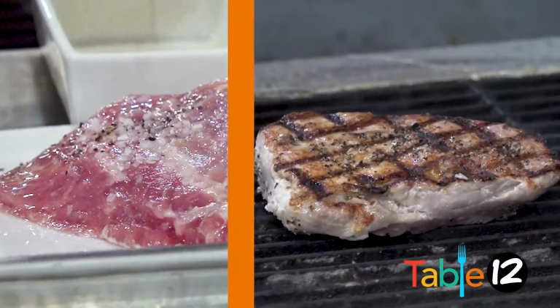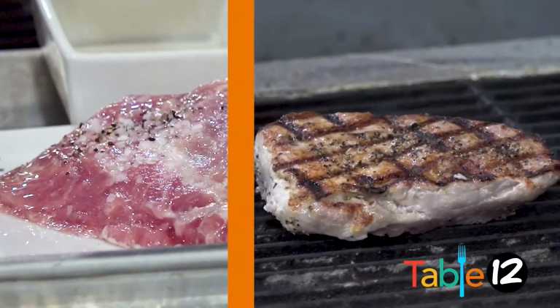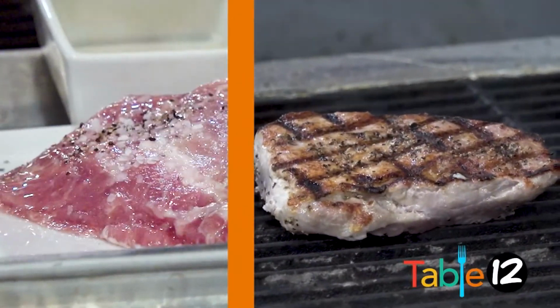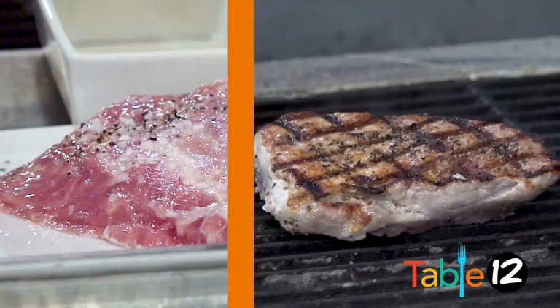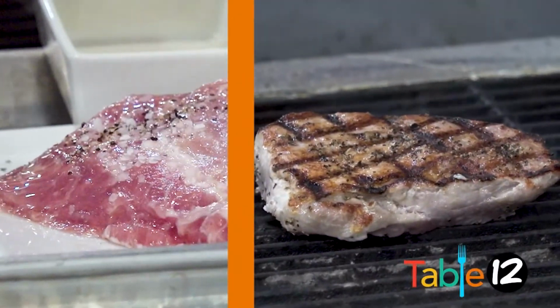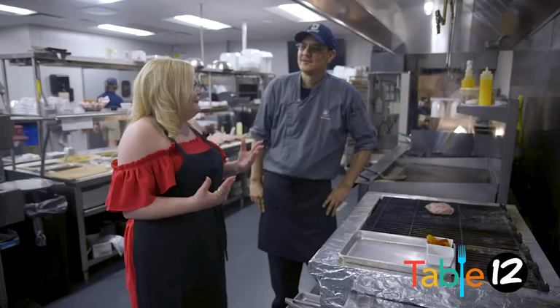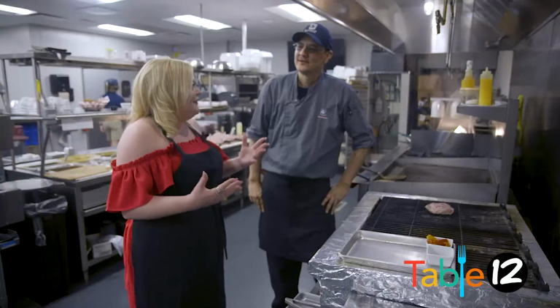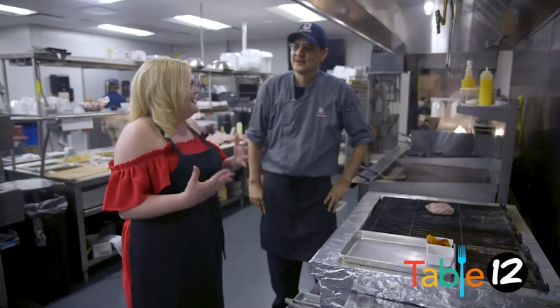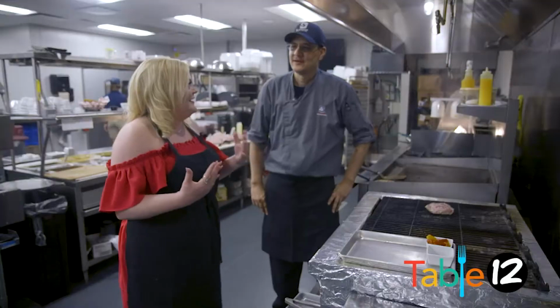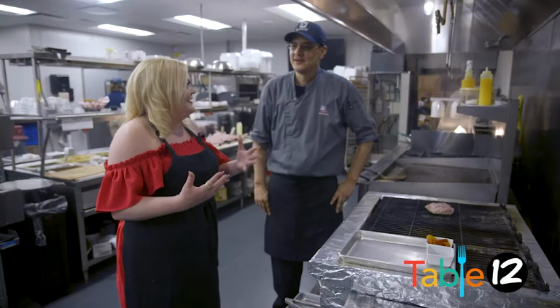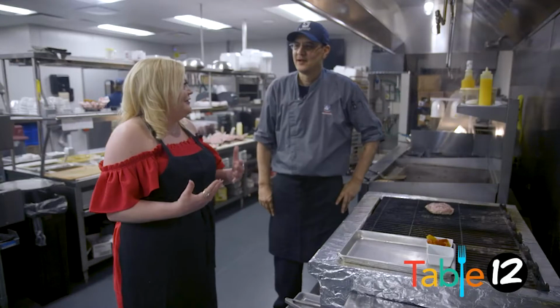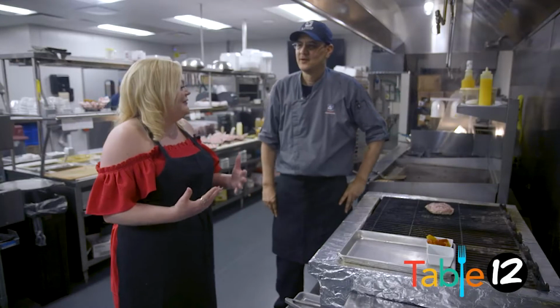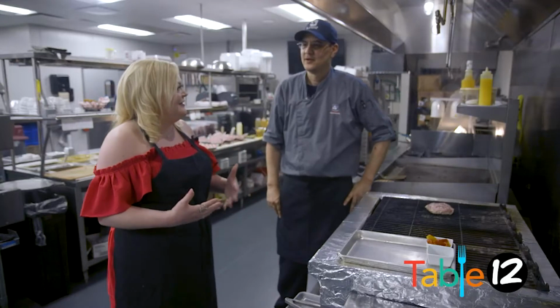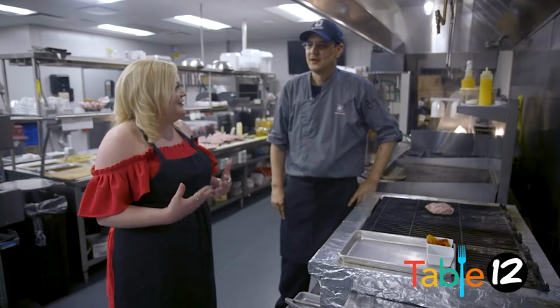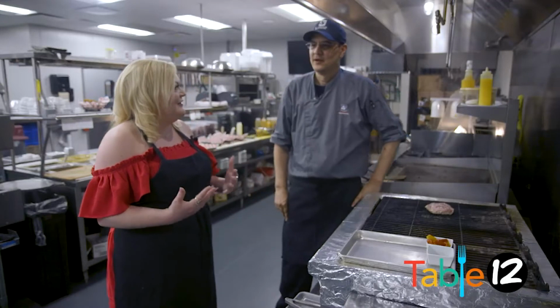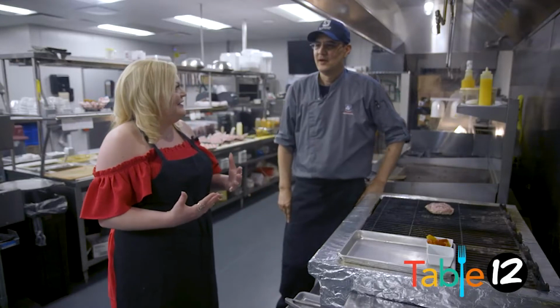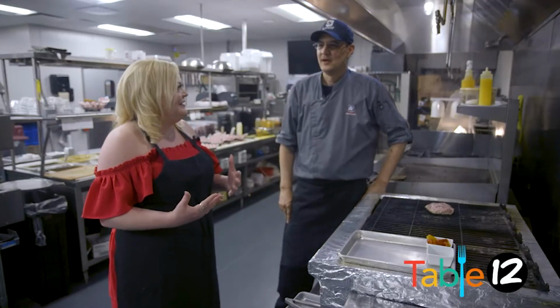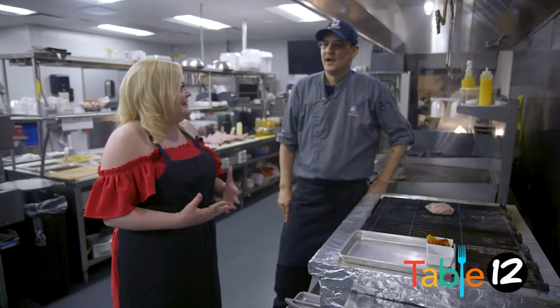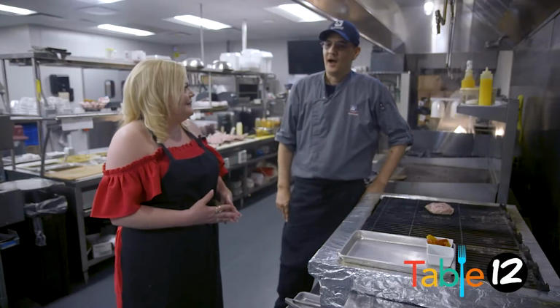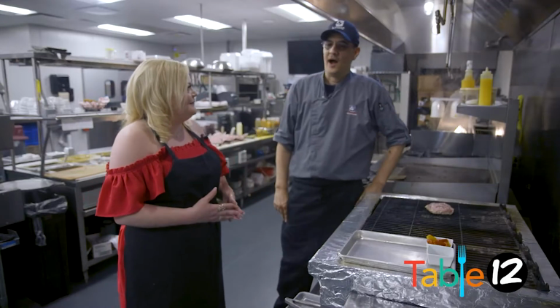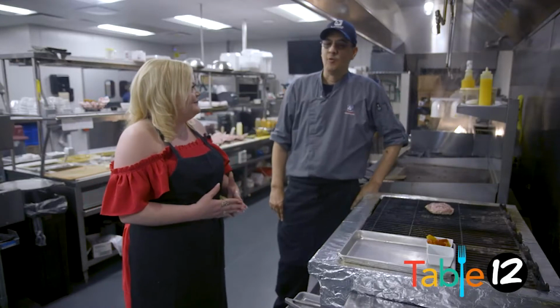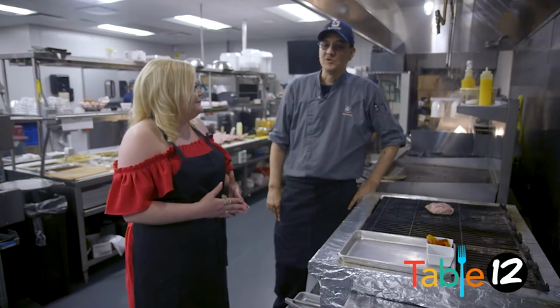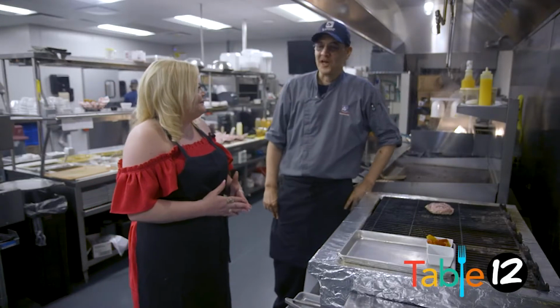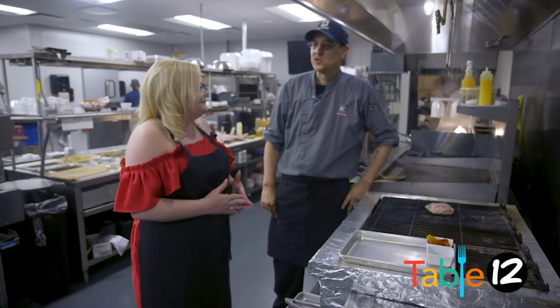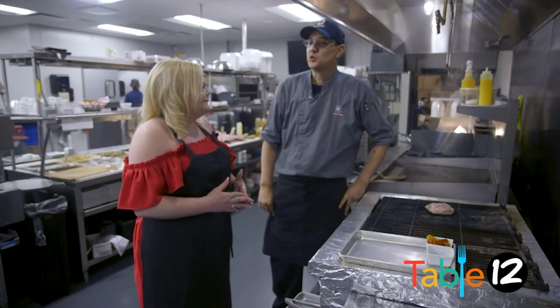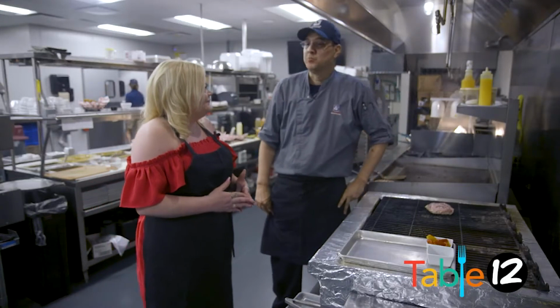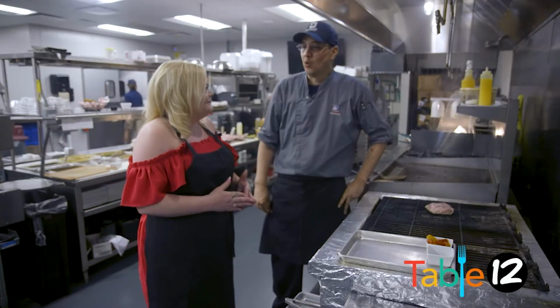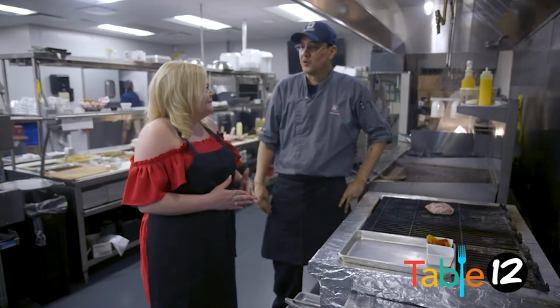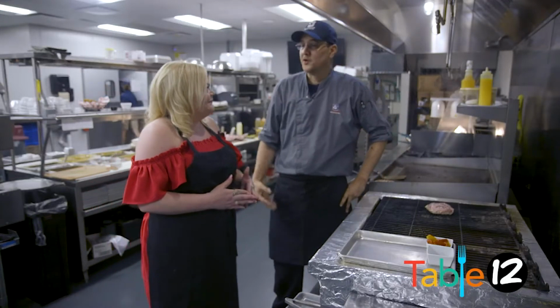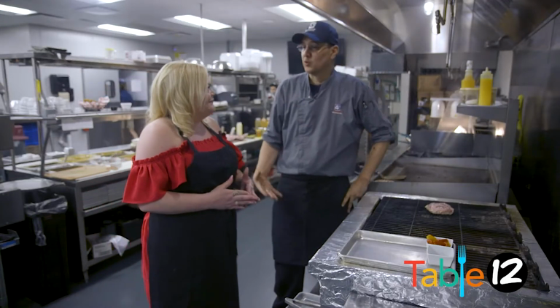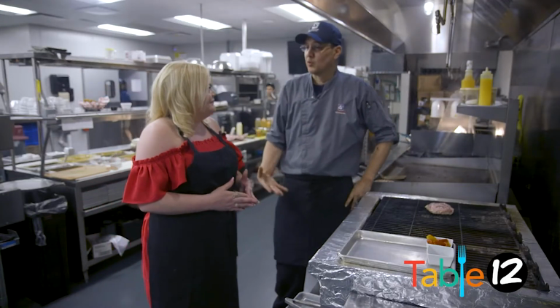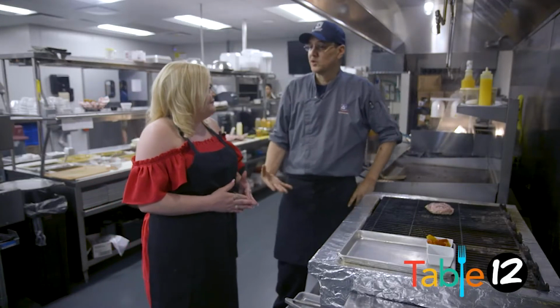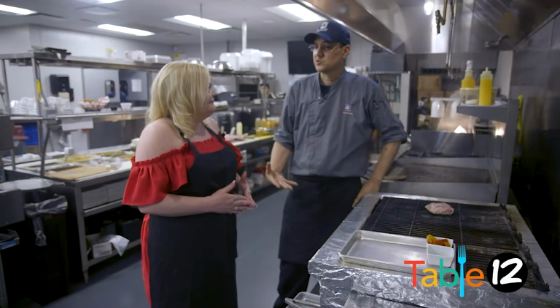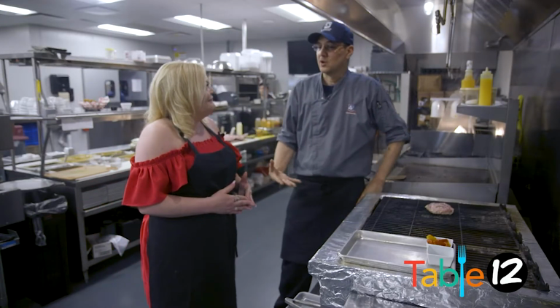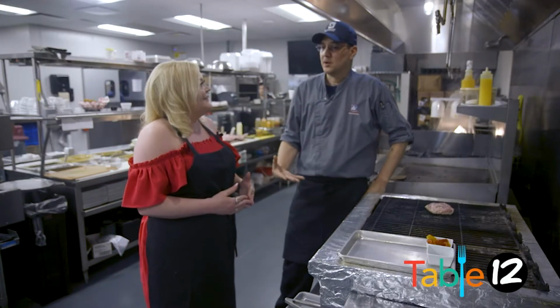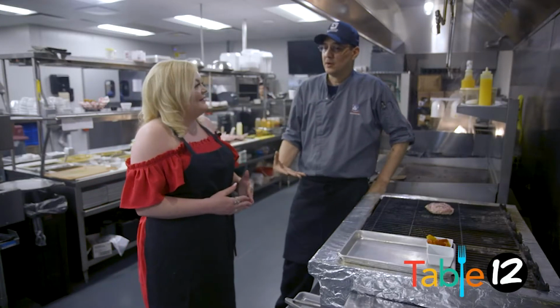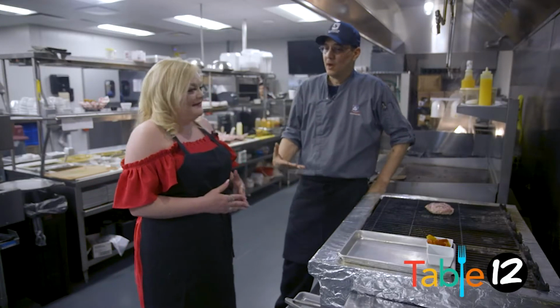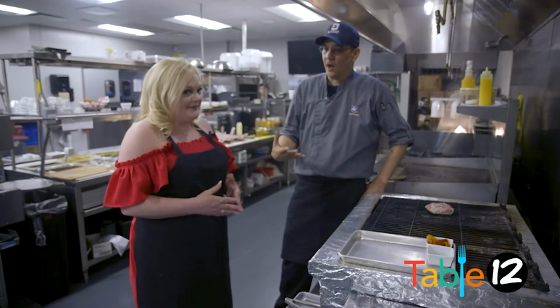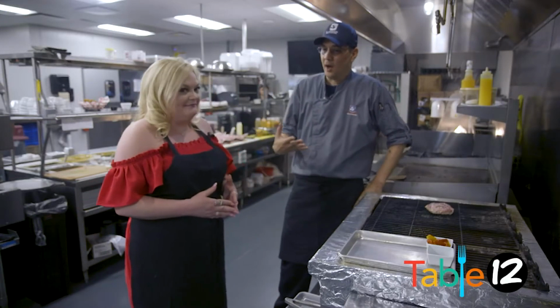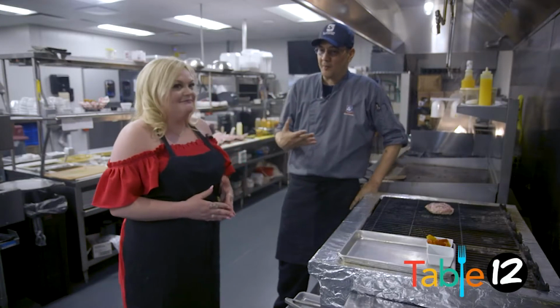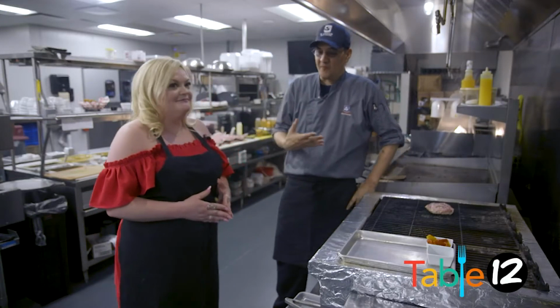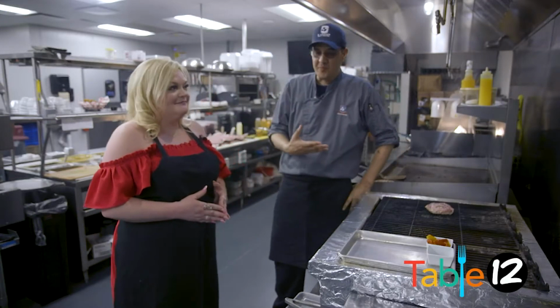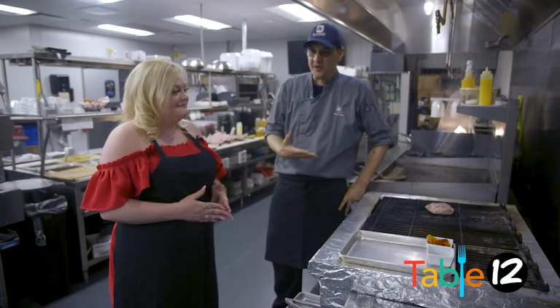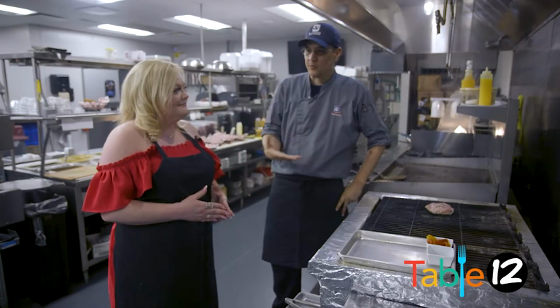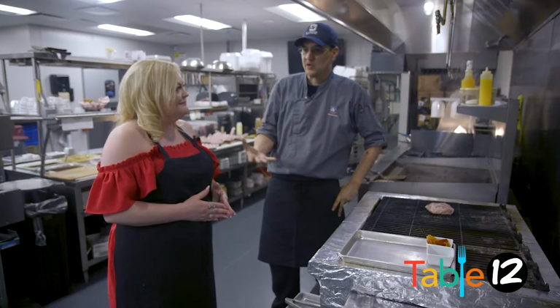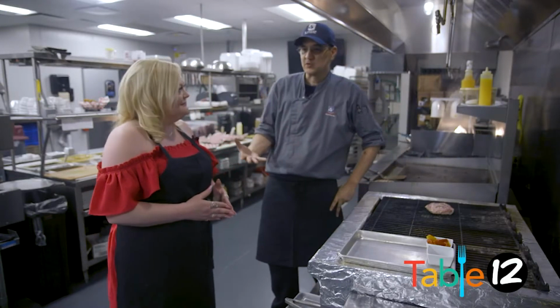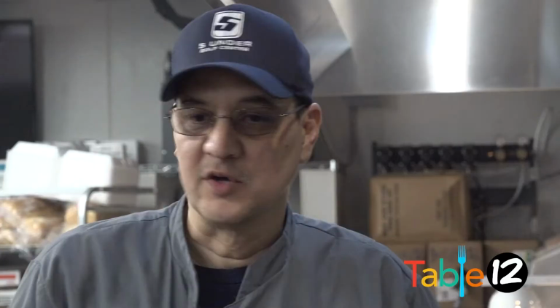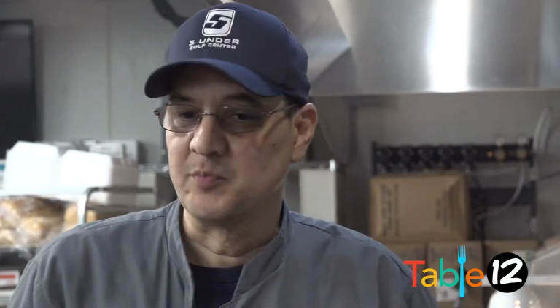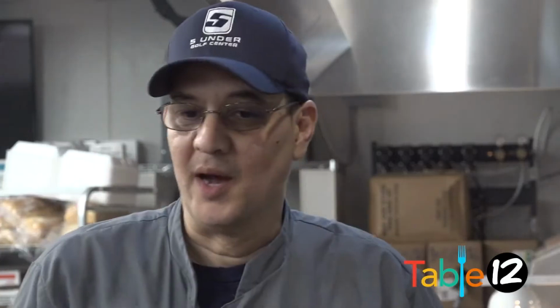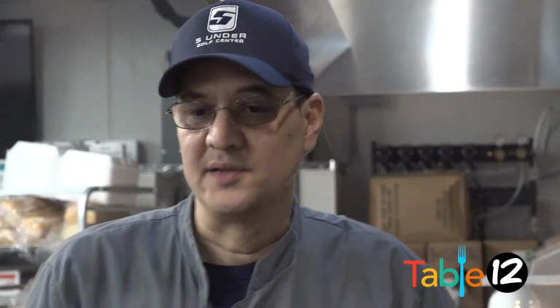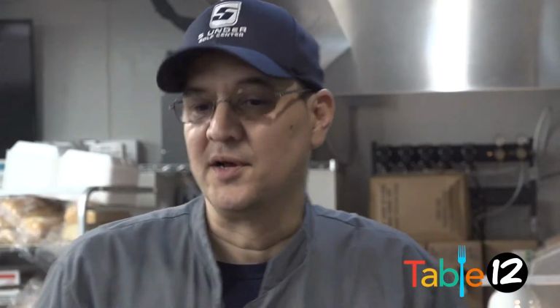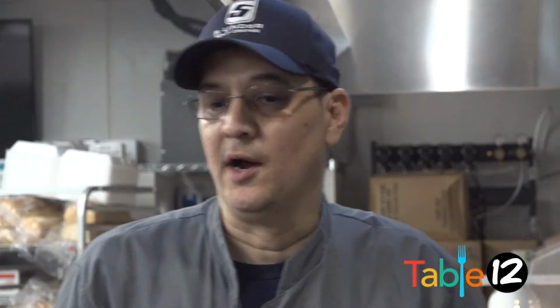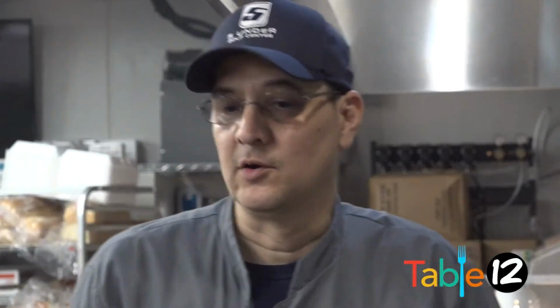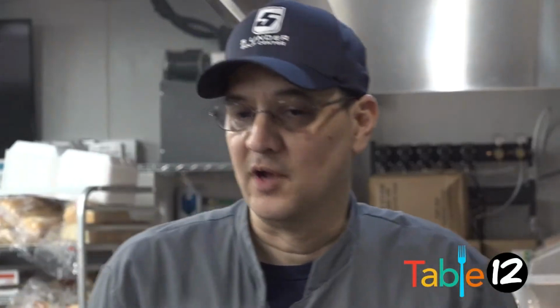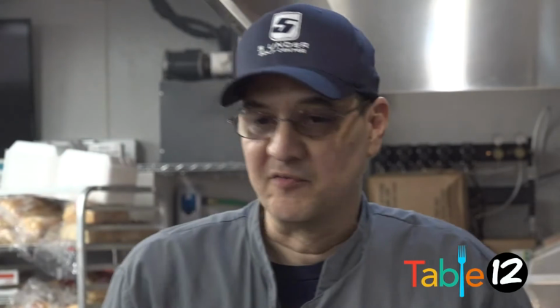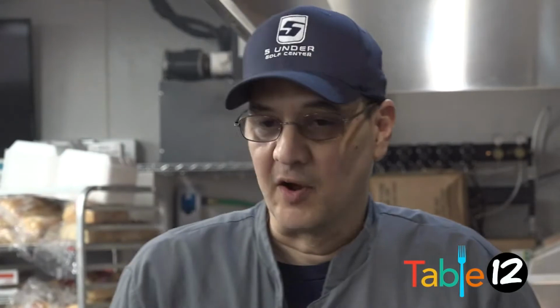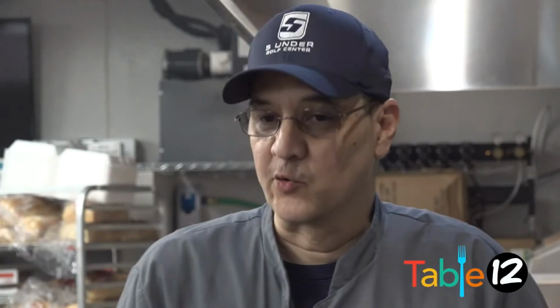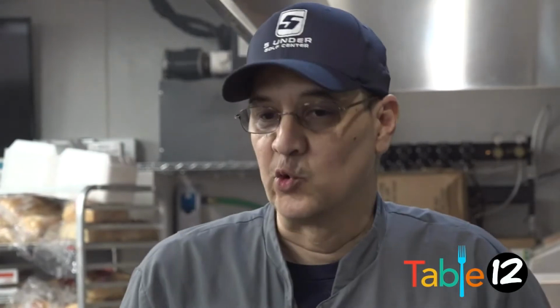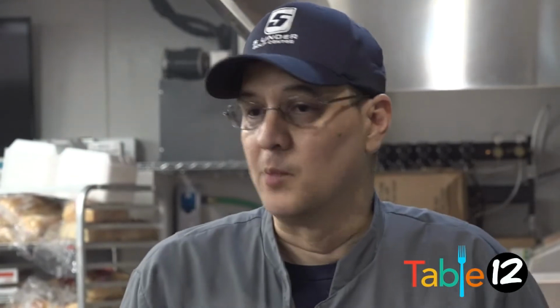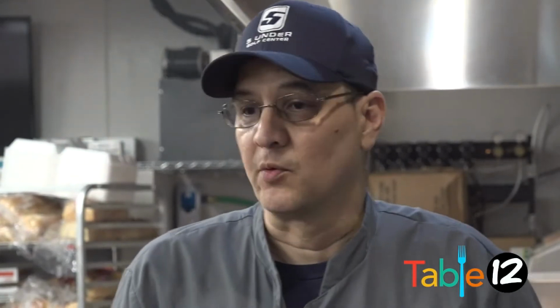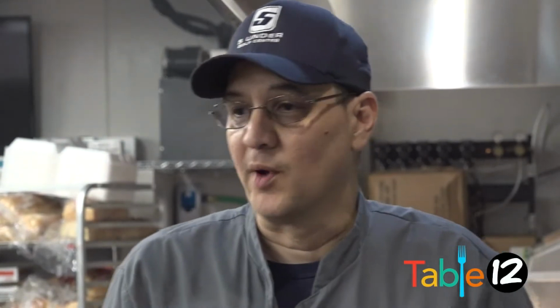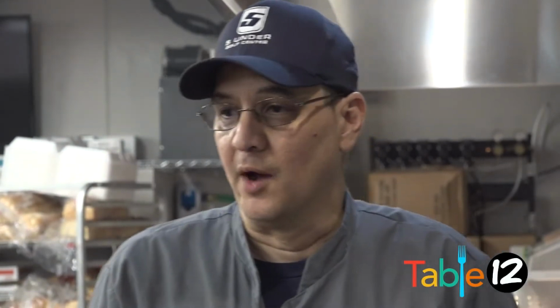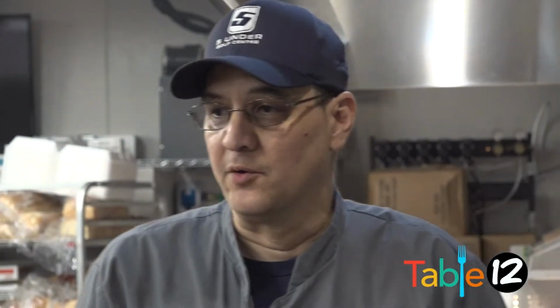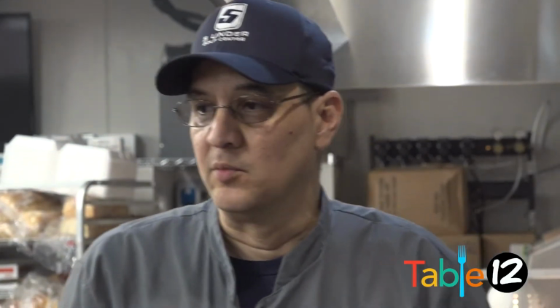So Chef, what got you into cooking? I was actually born into a restaurant. I've been in restaurants my entire life — I grew up around them.